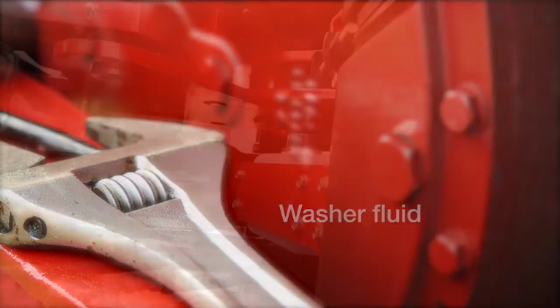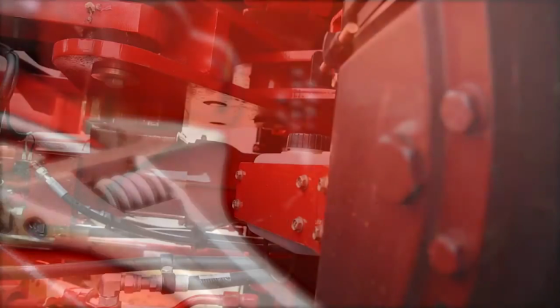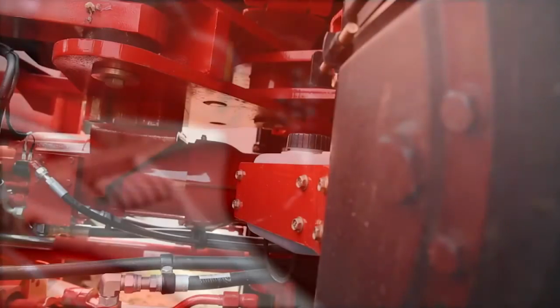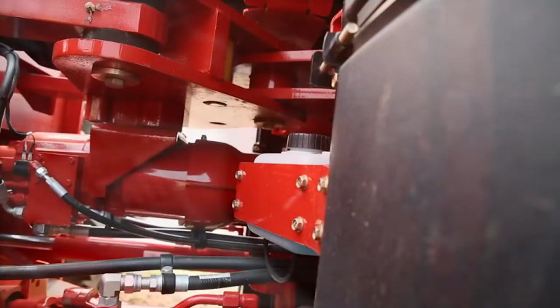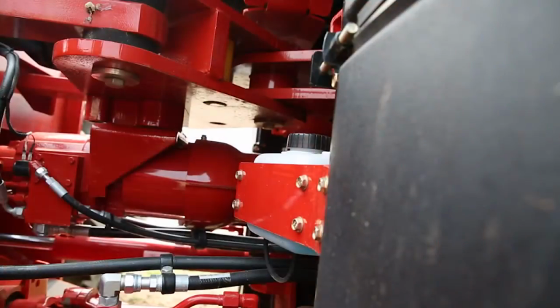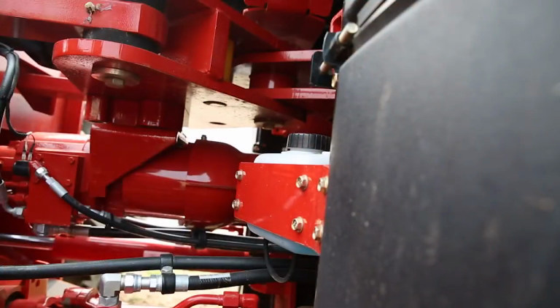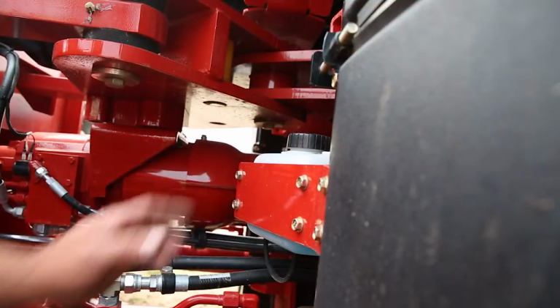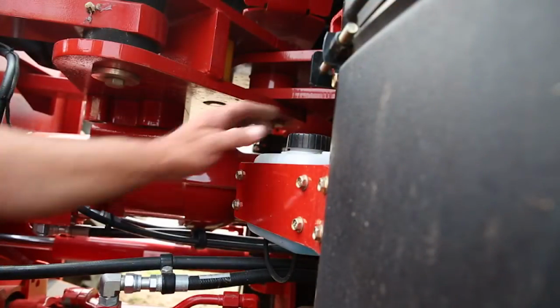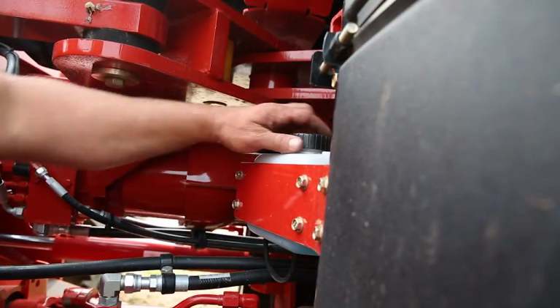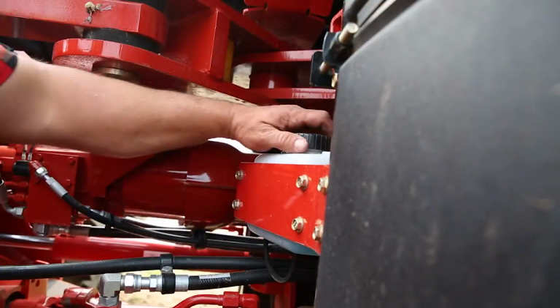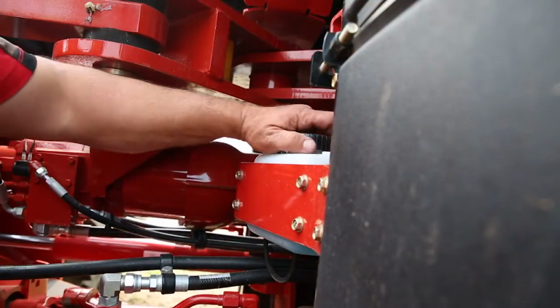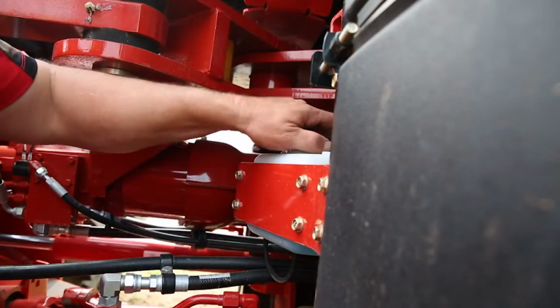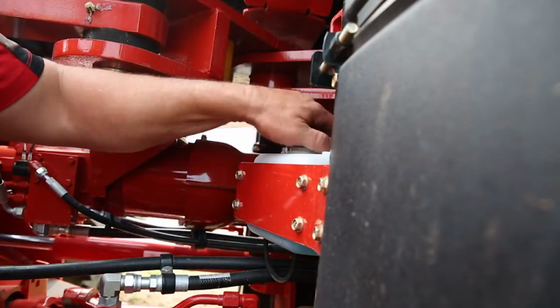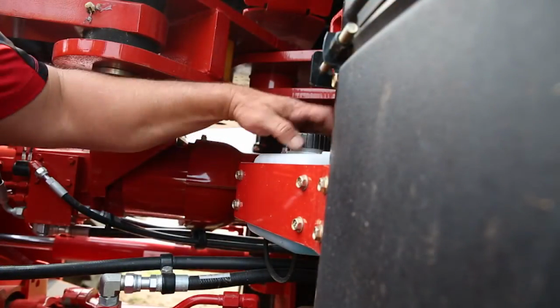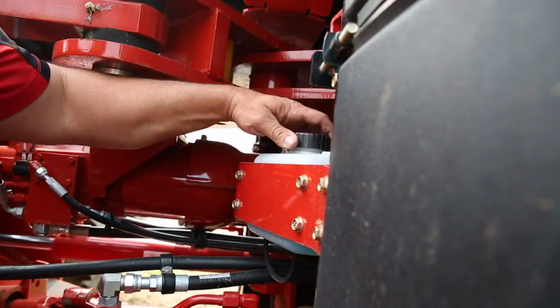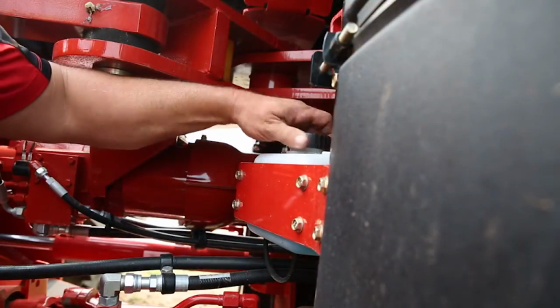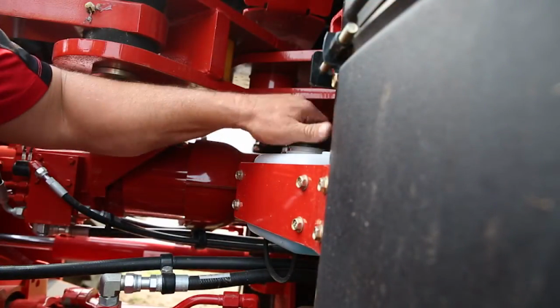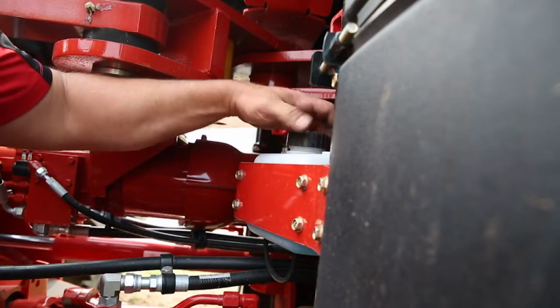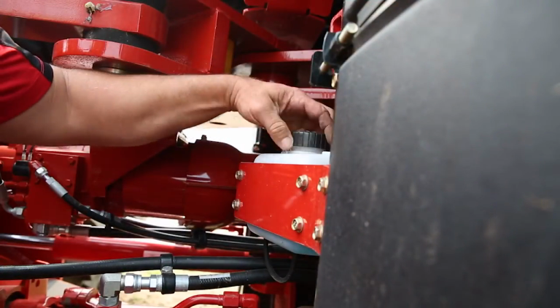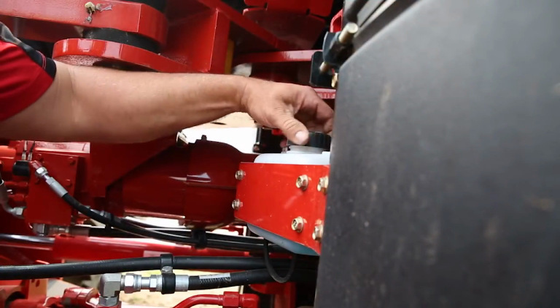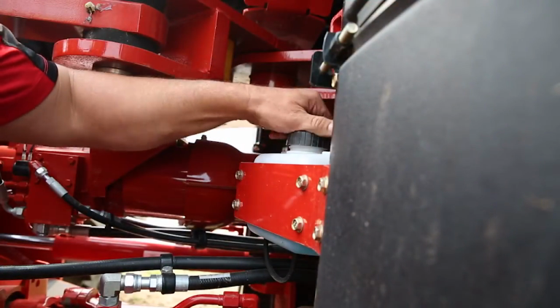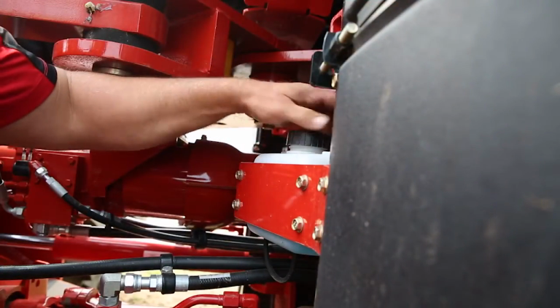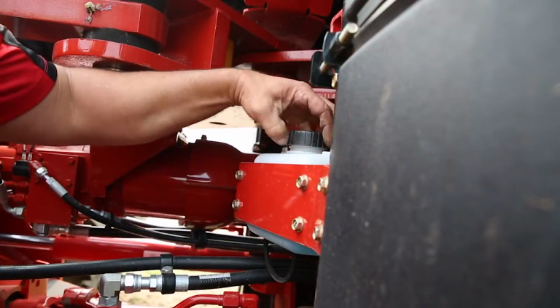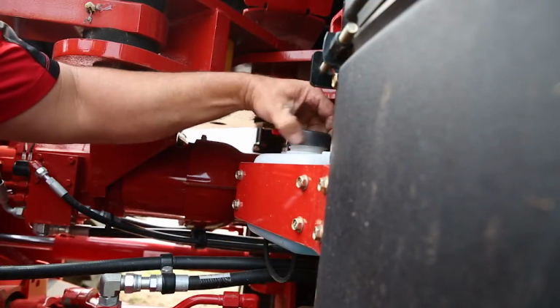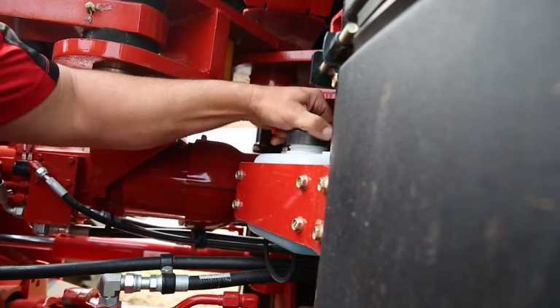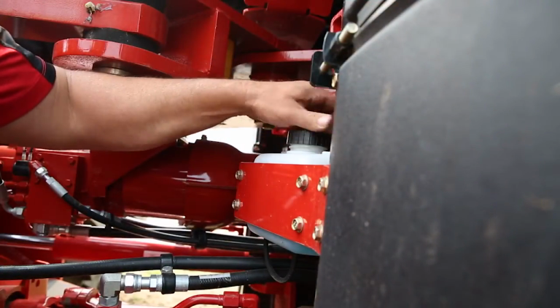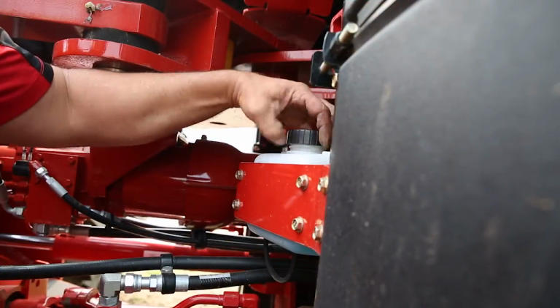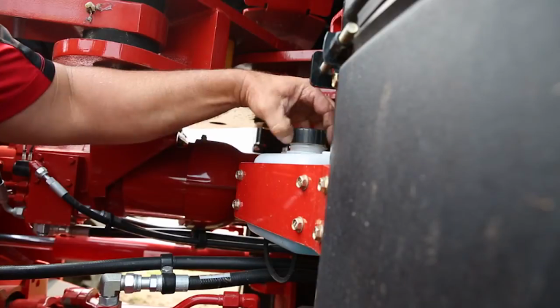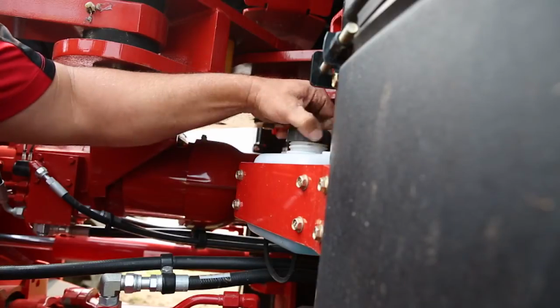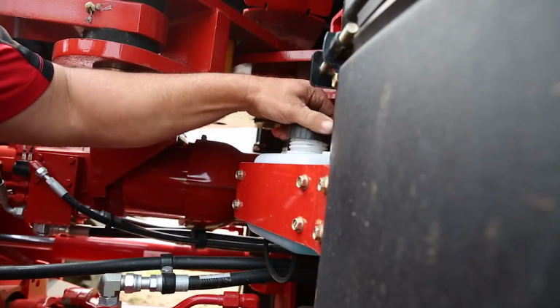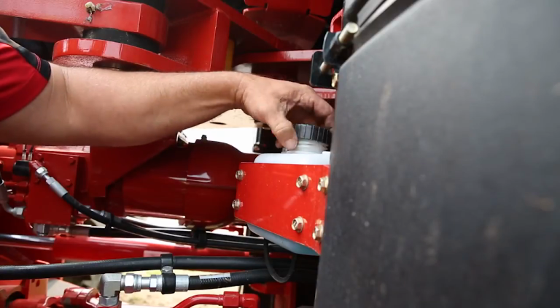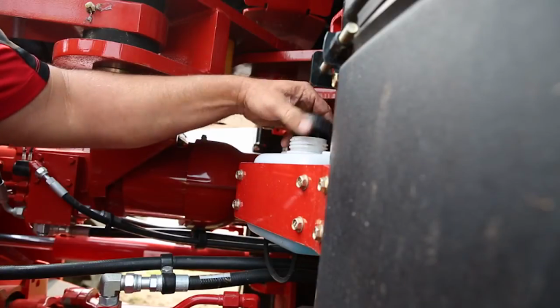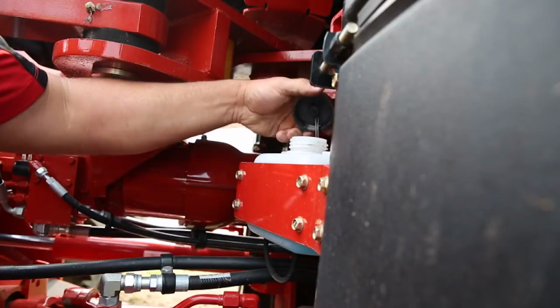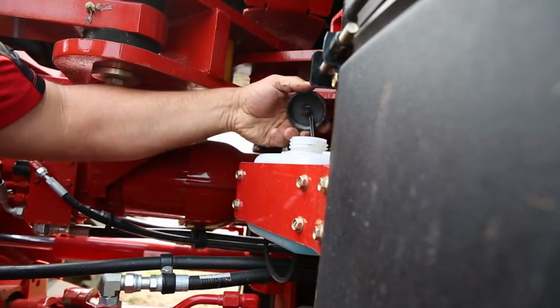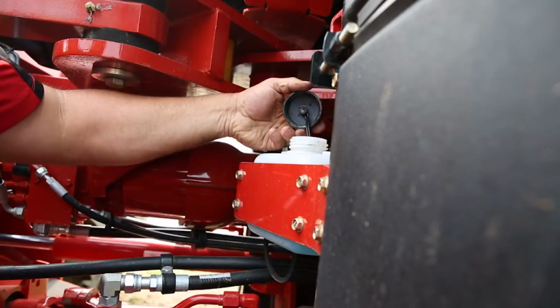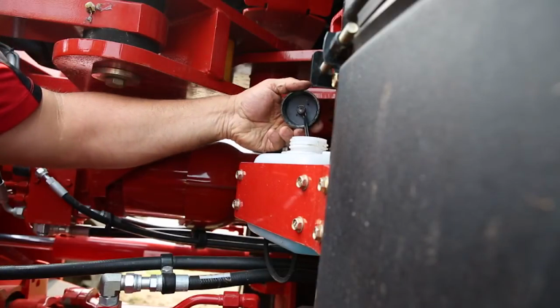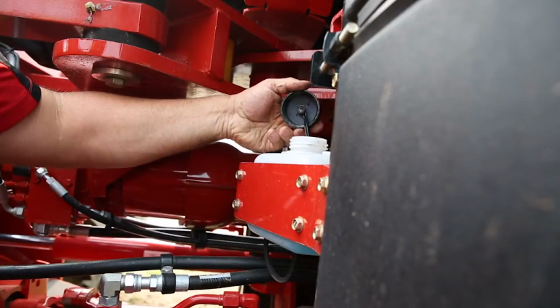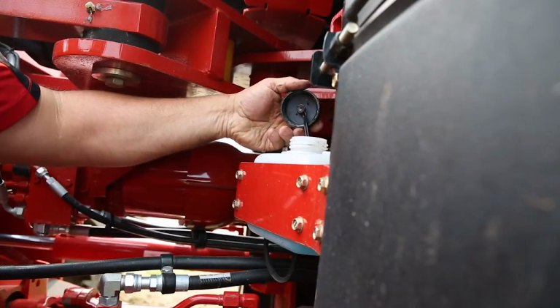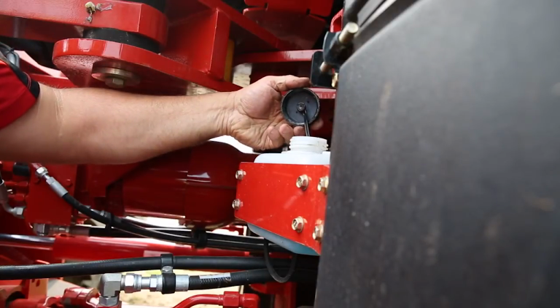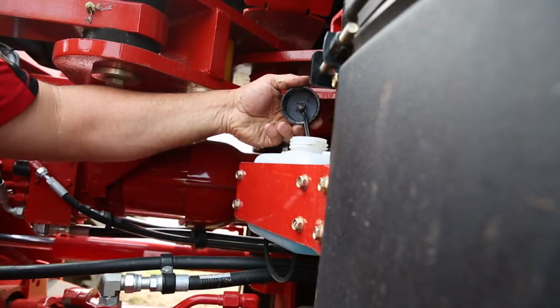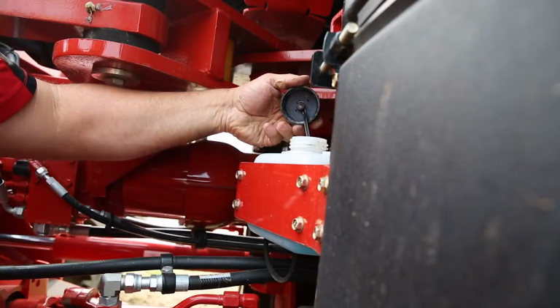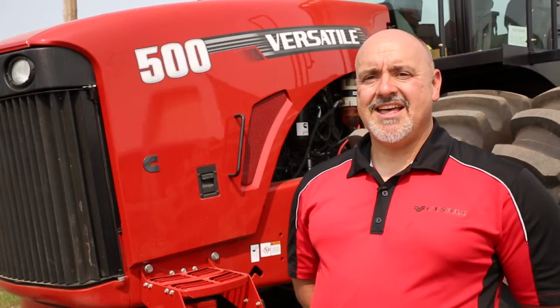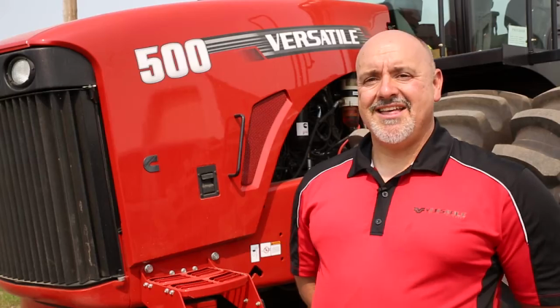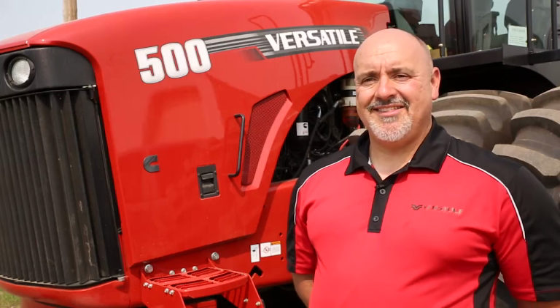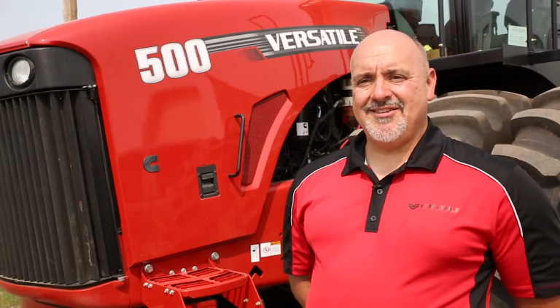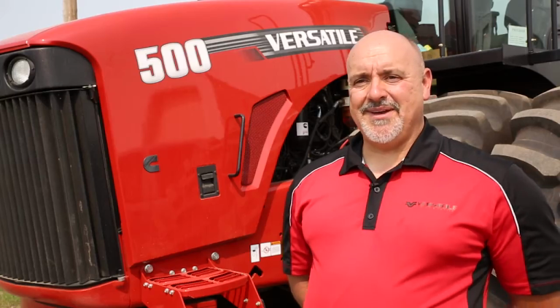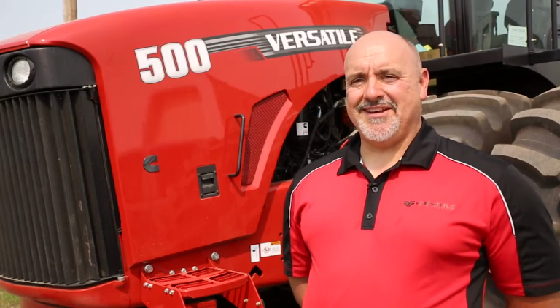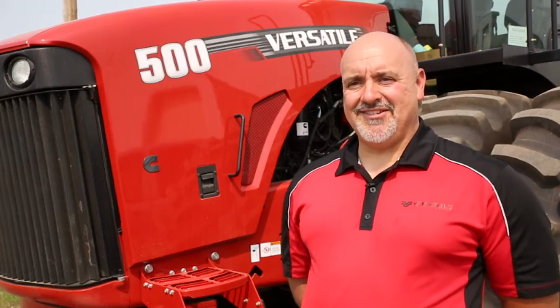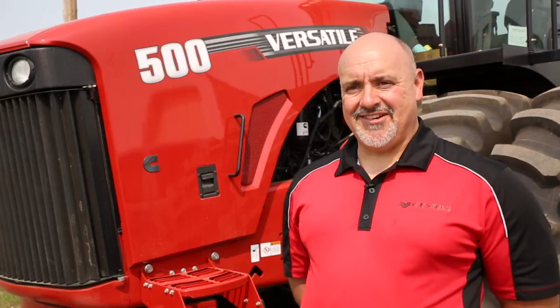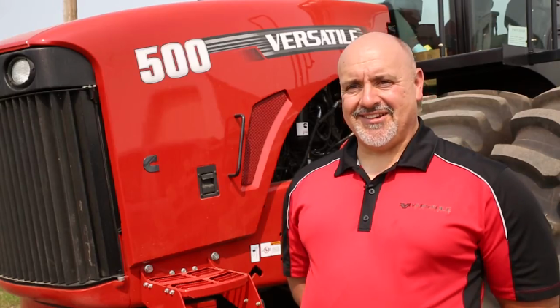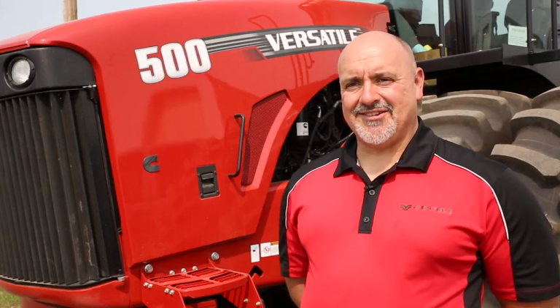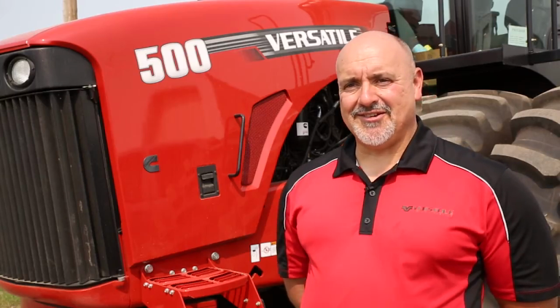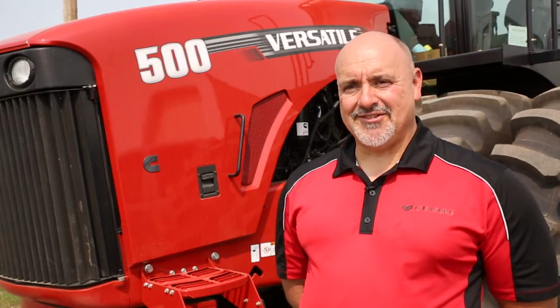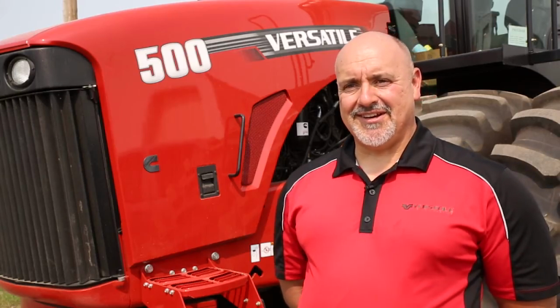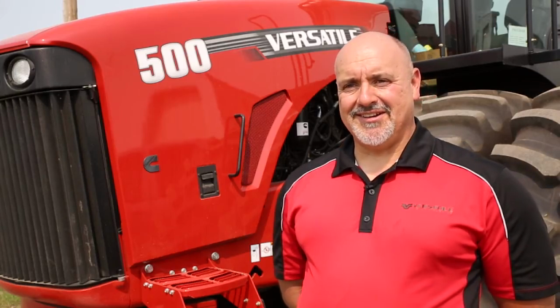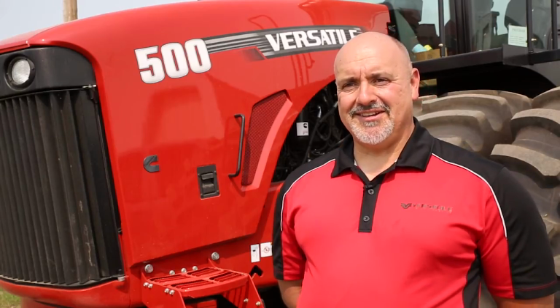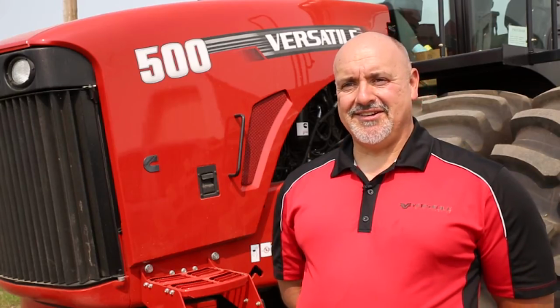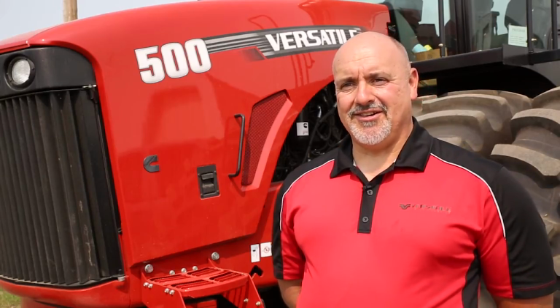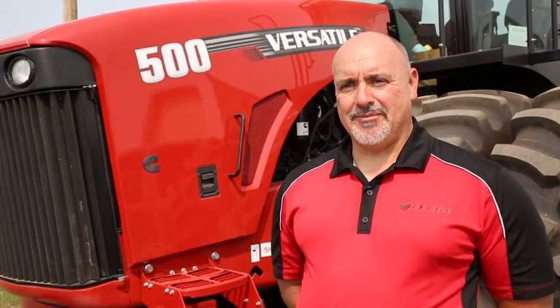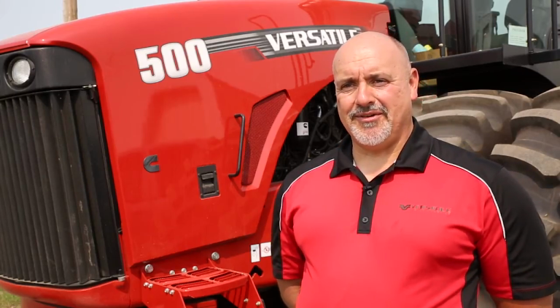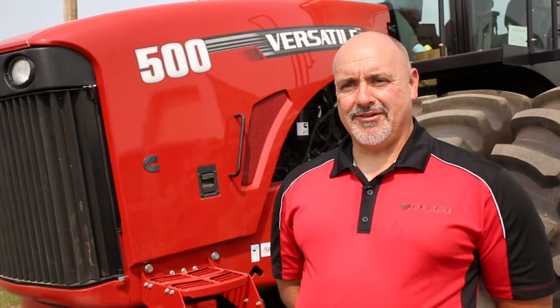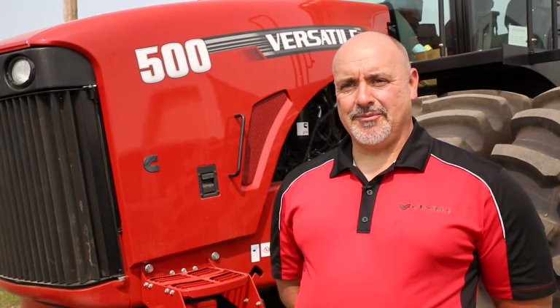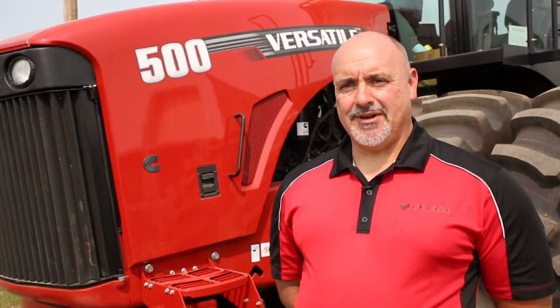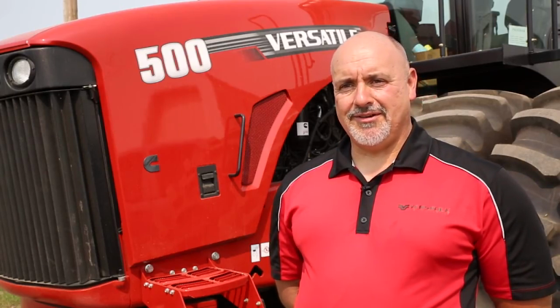Check that the windshield washer fluid level is adequate and fill if necessary. These maintenance checks are also outlined in your operator's manual.